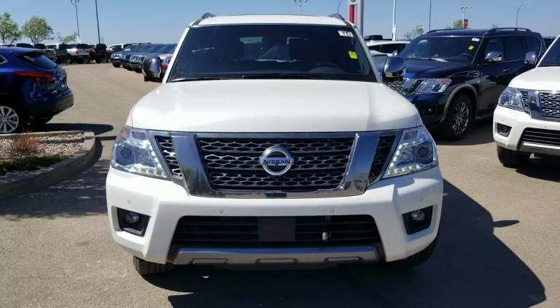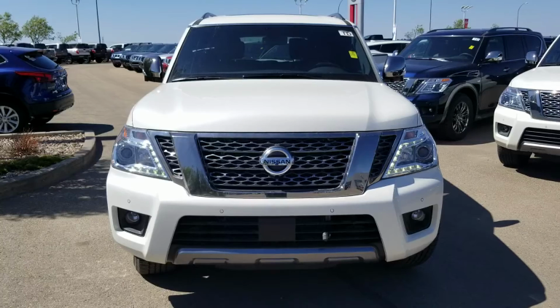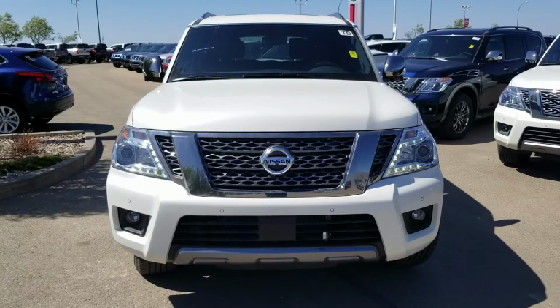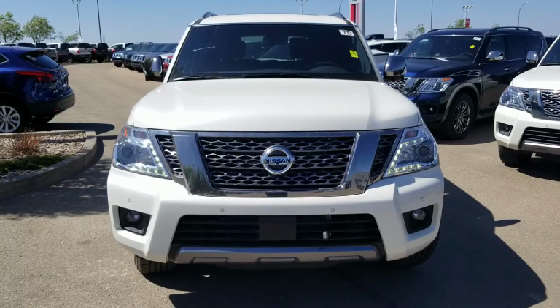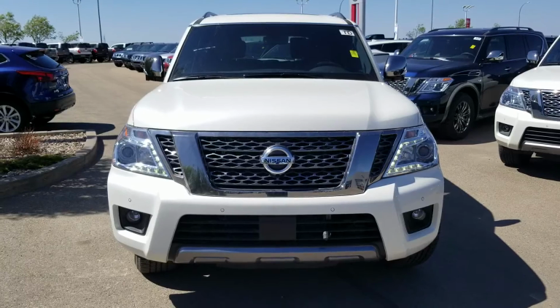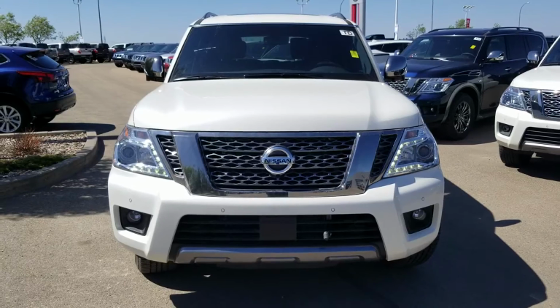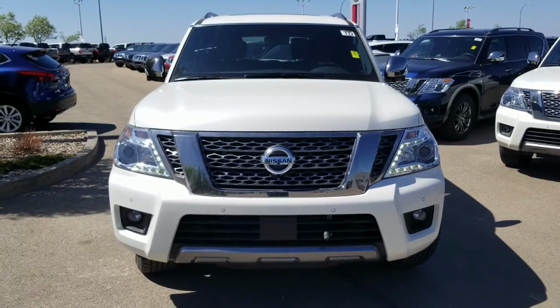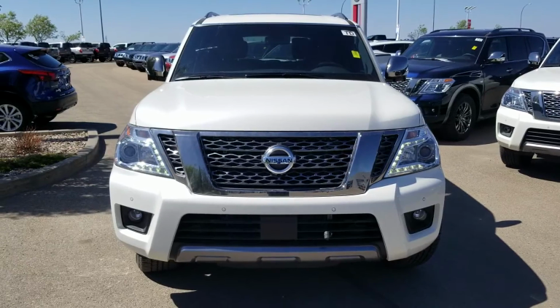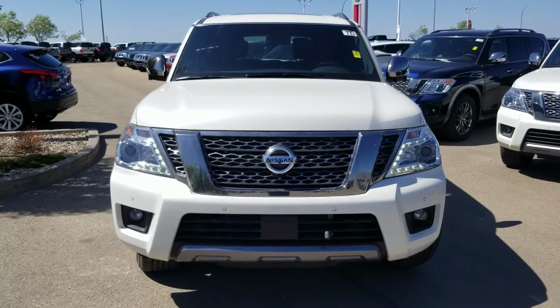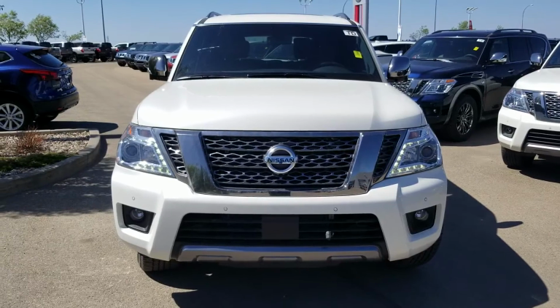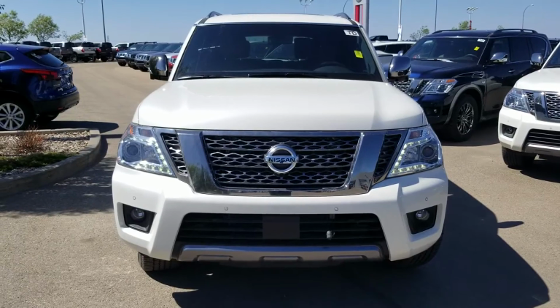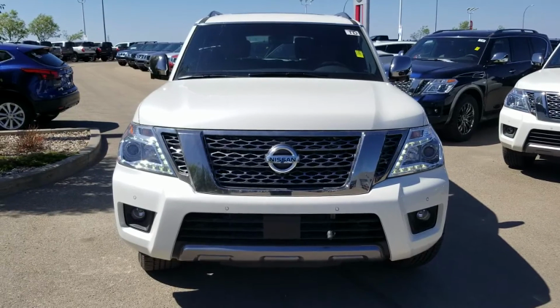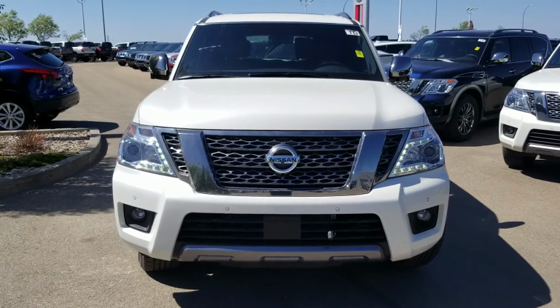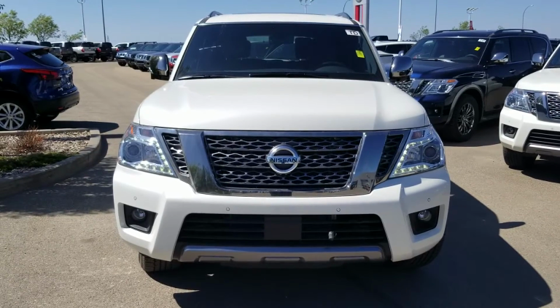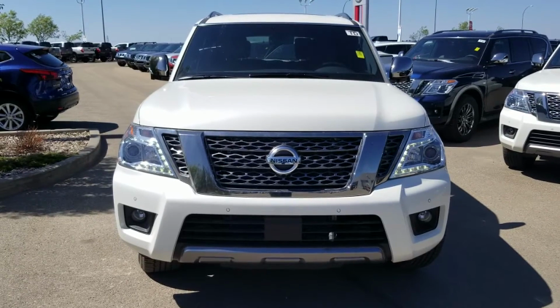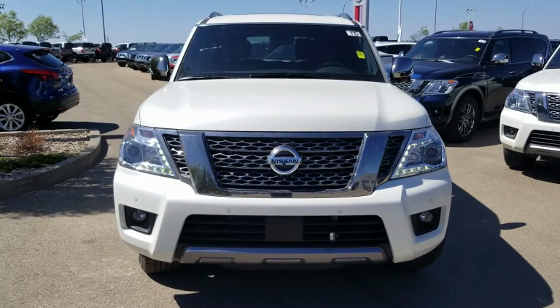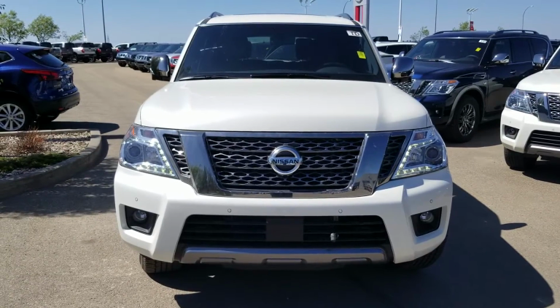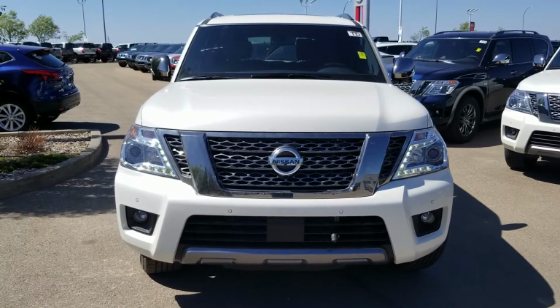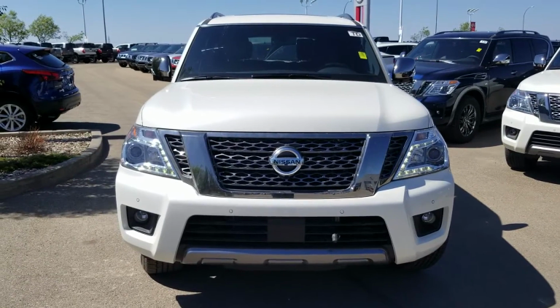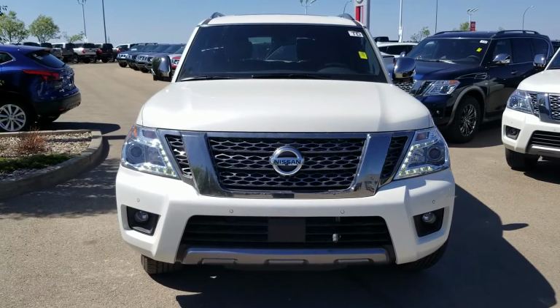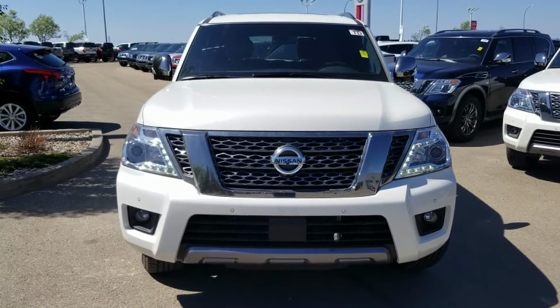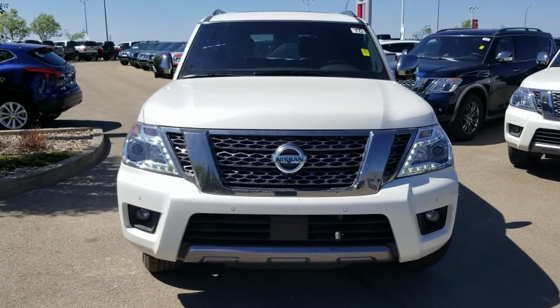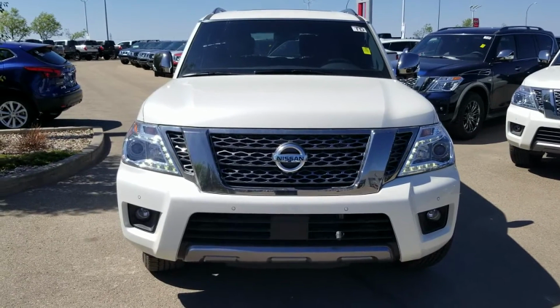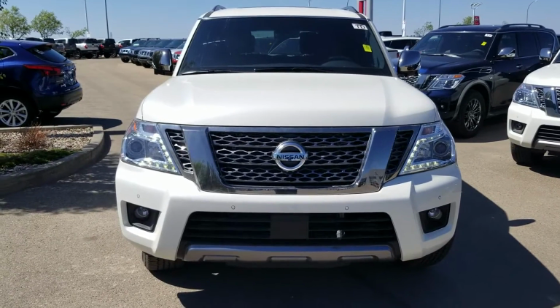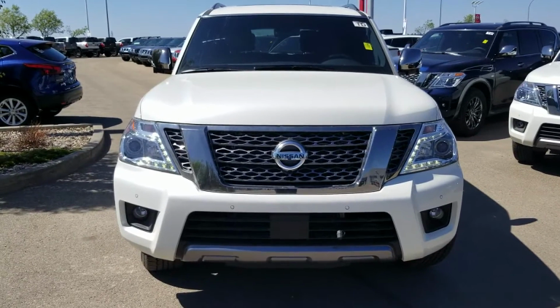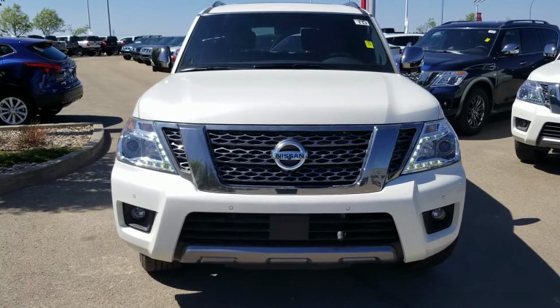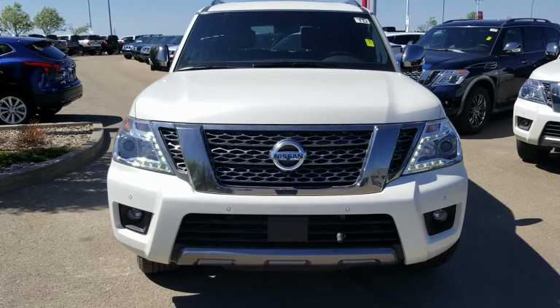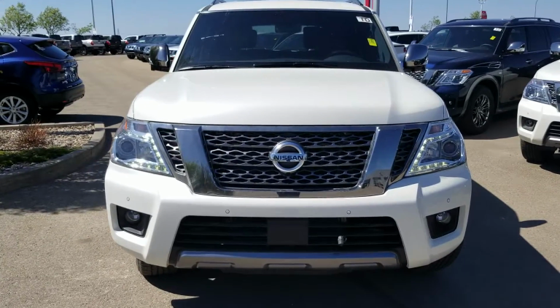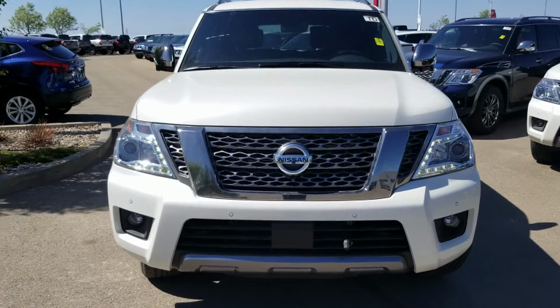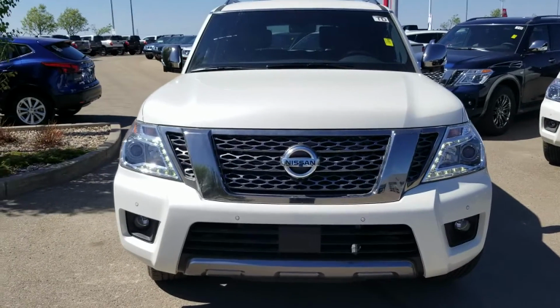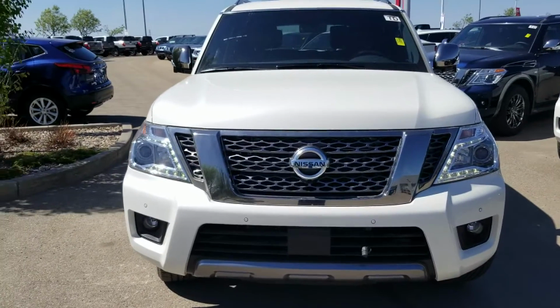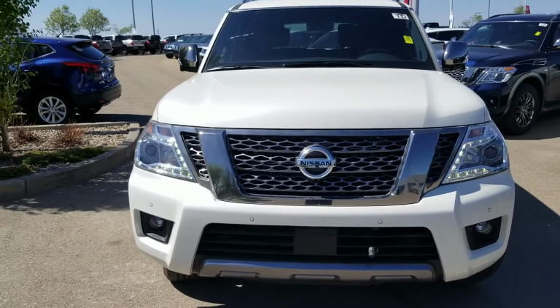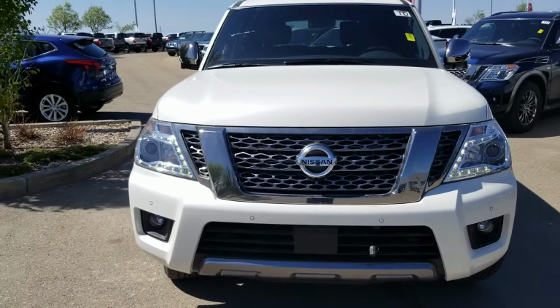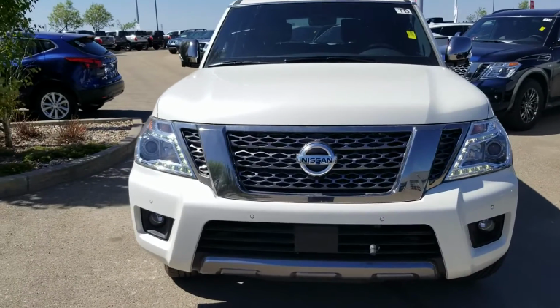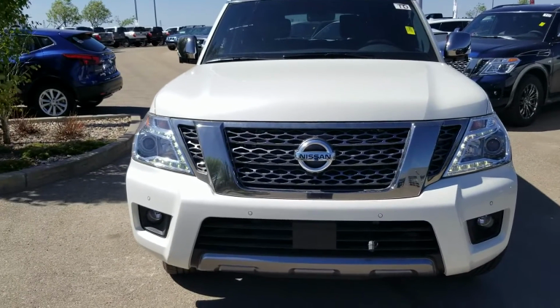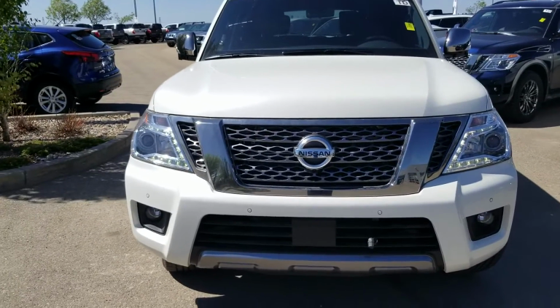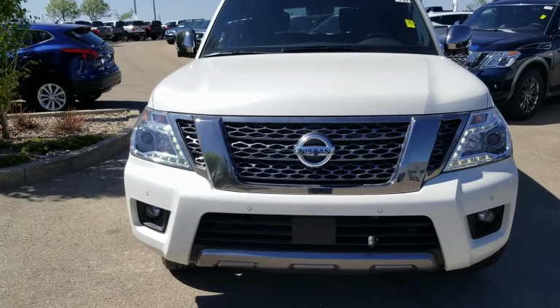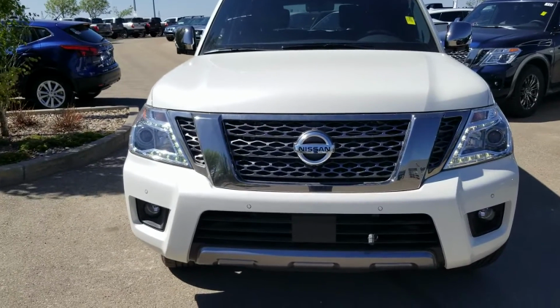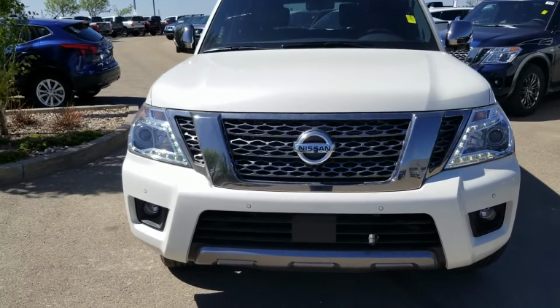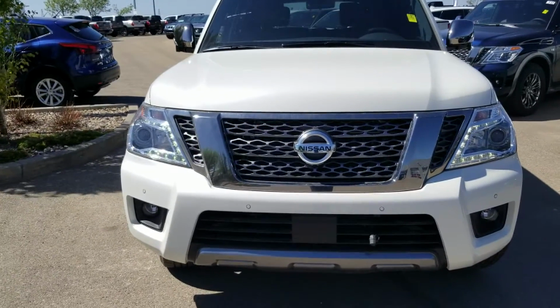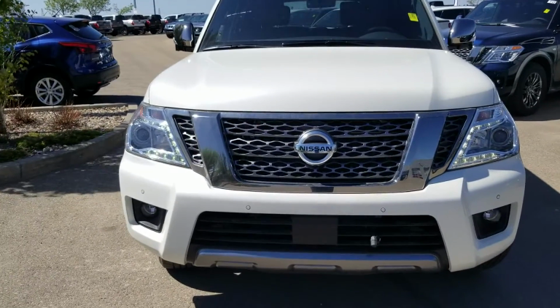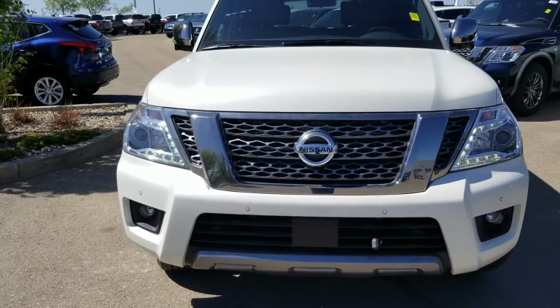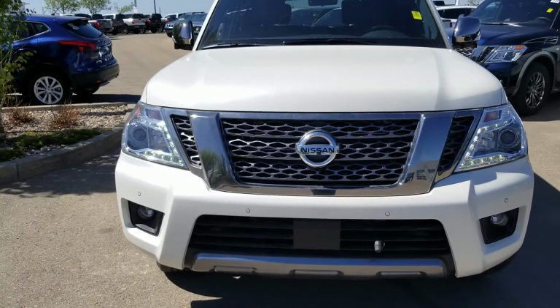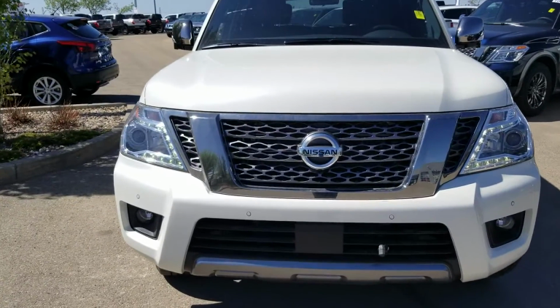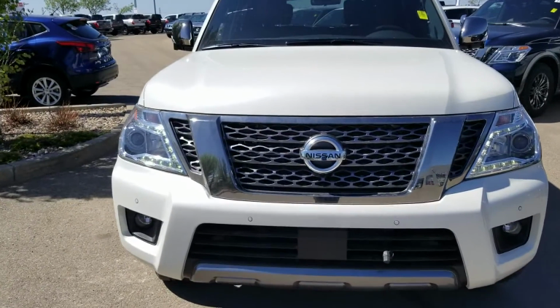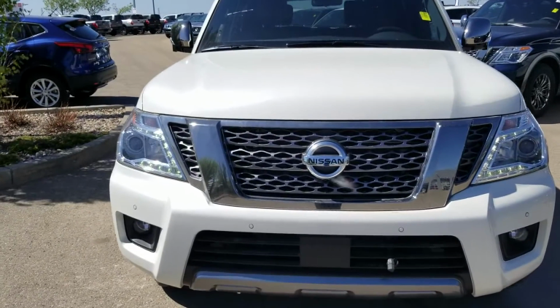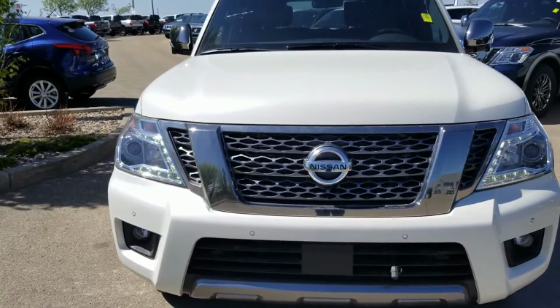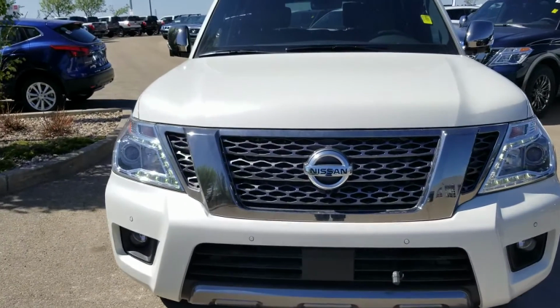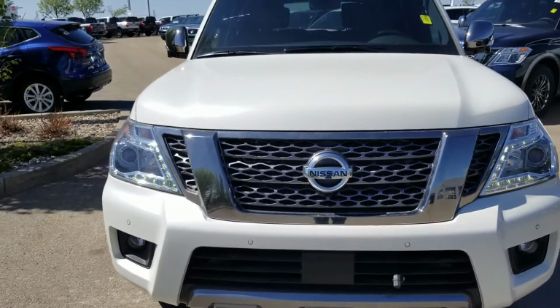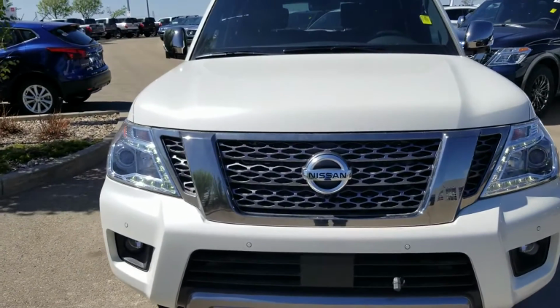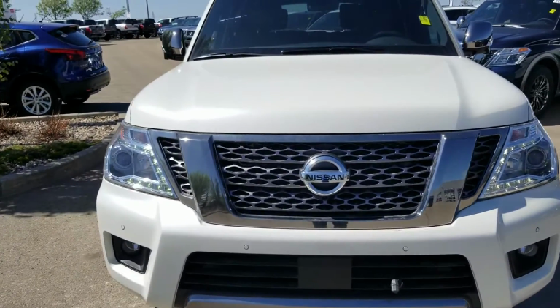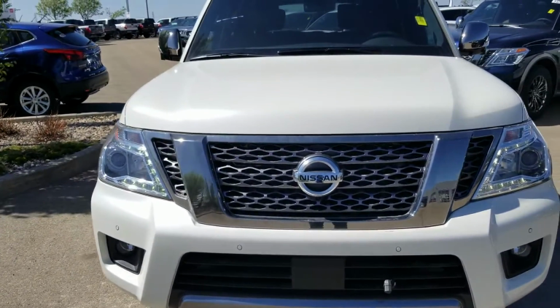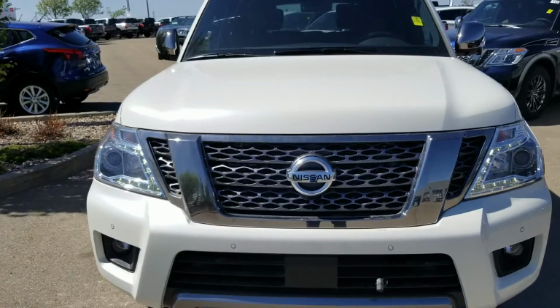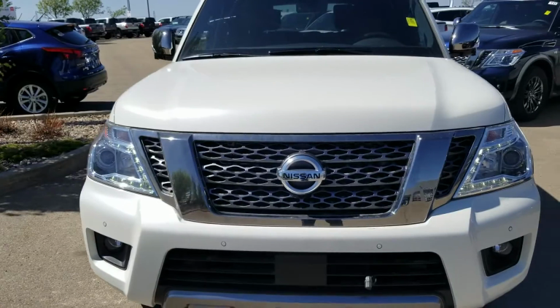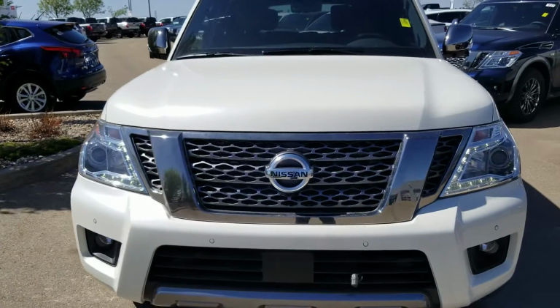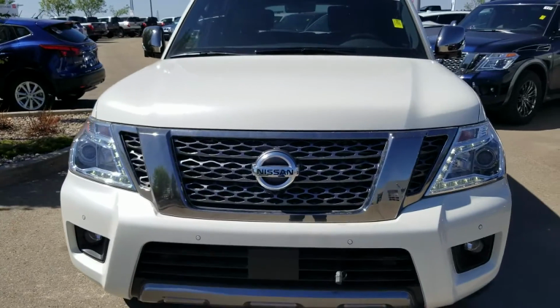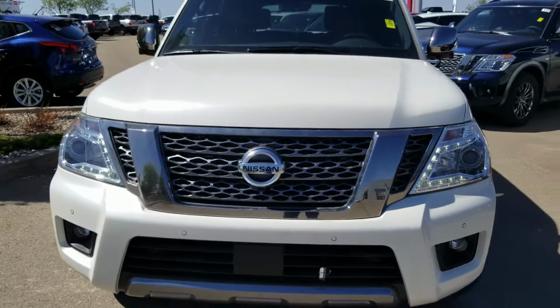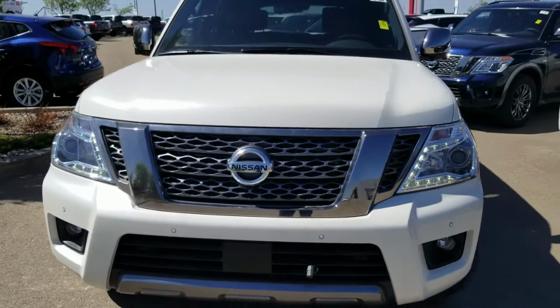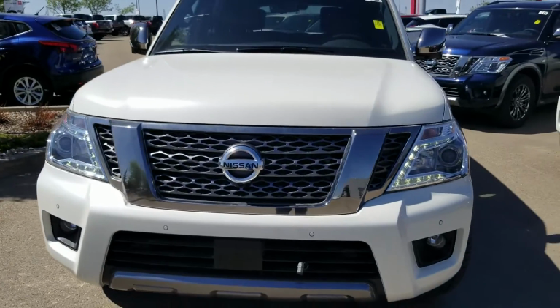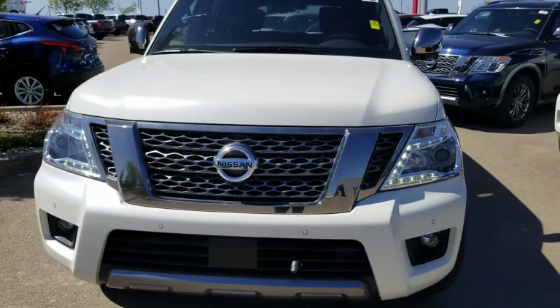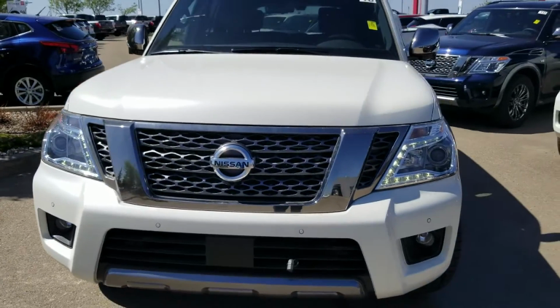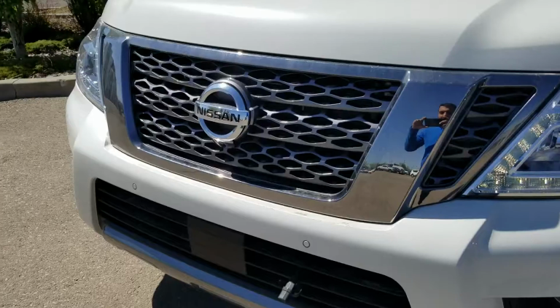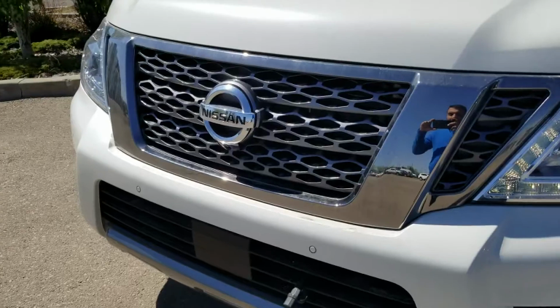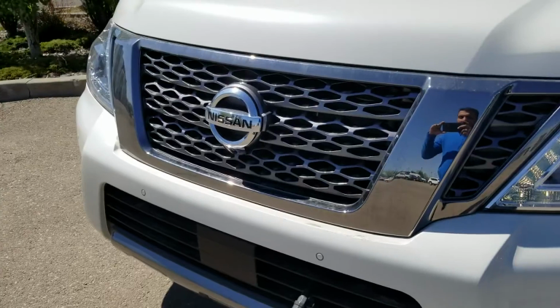Hello everybody, this is Sam from Chevrolet Park Nissan, just making a quick video for you for a beautiful 2018 Armada.